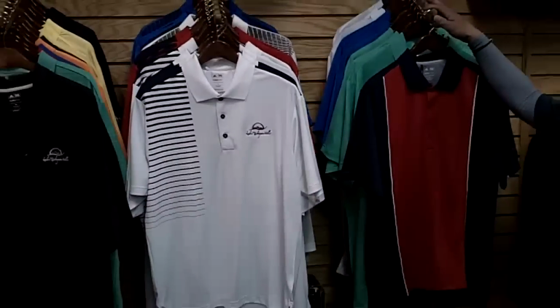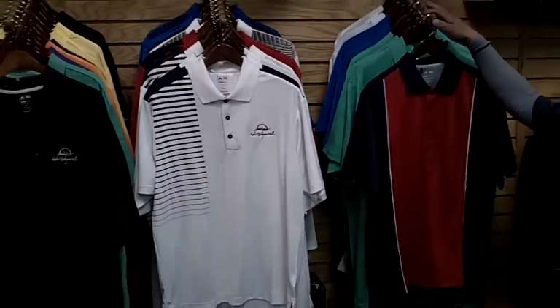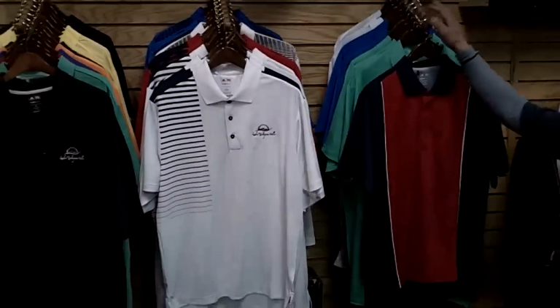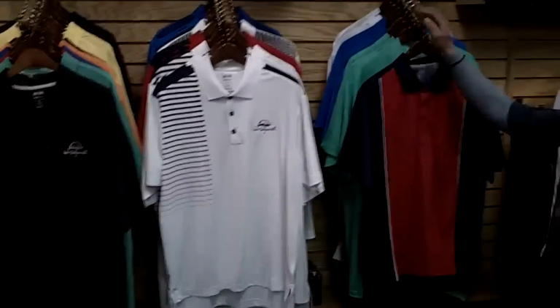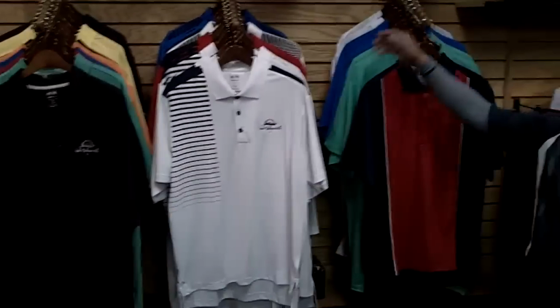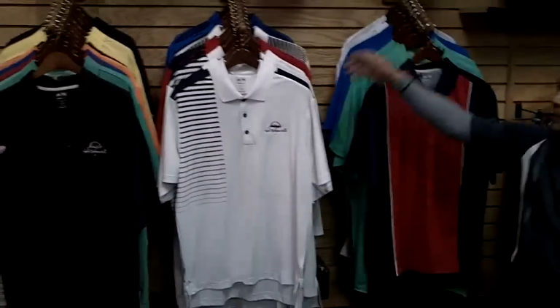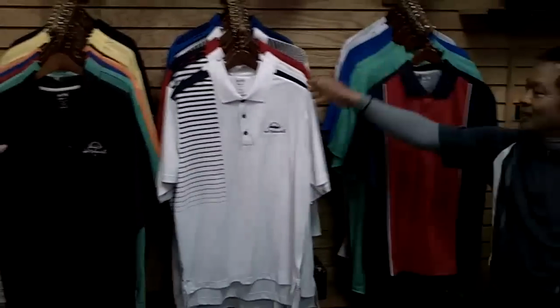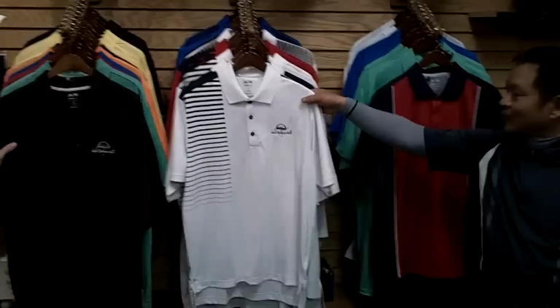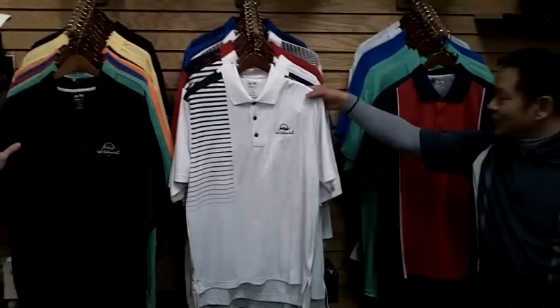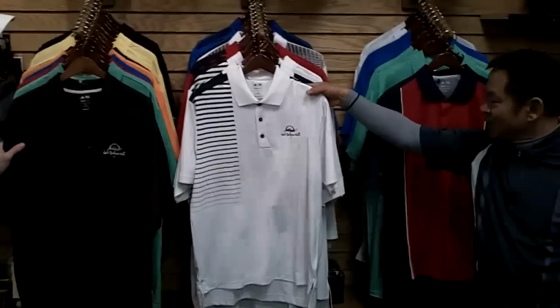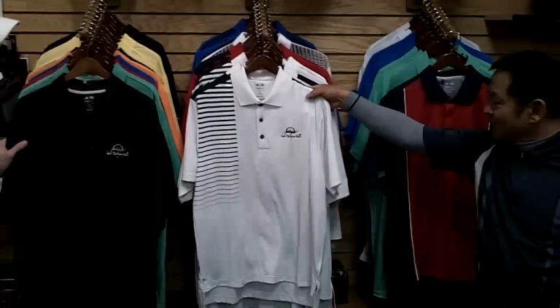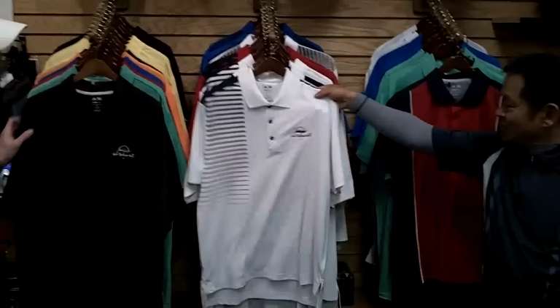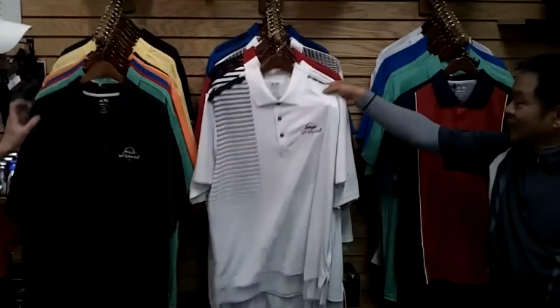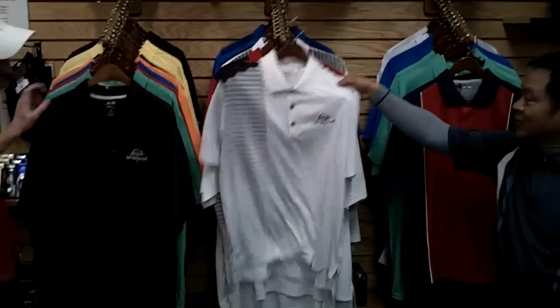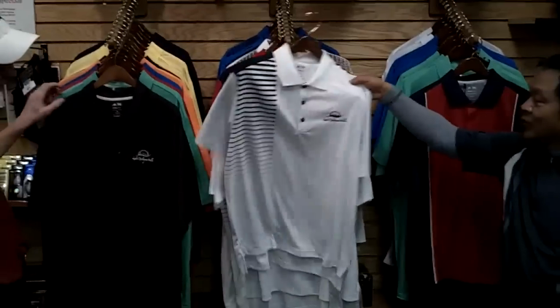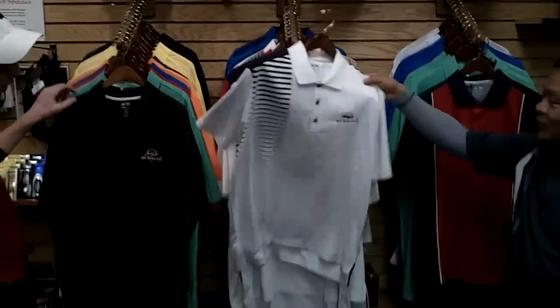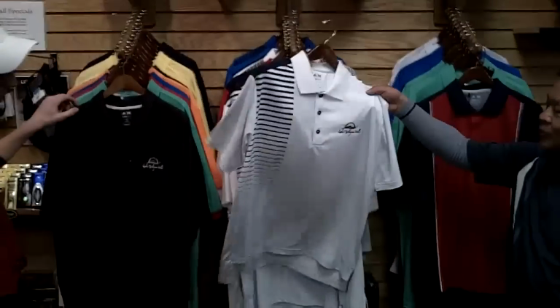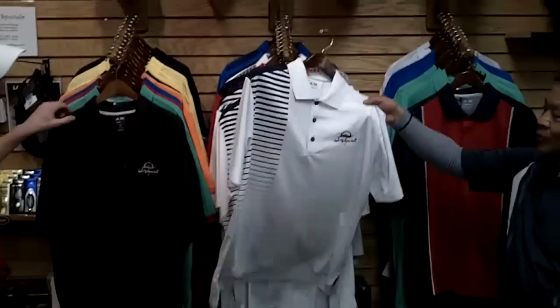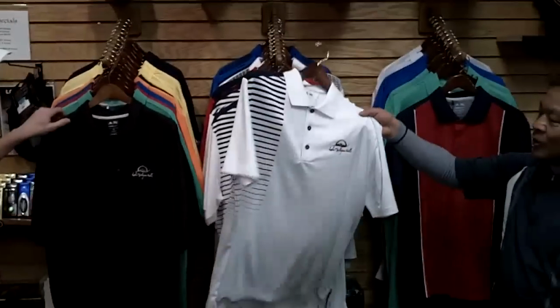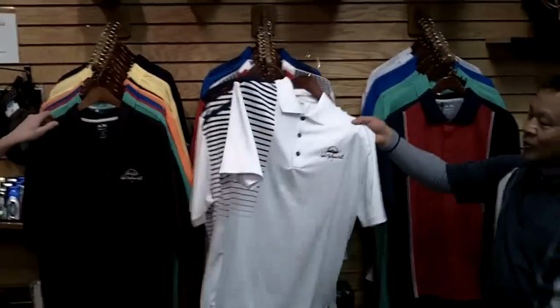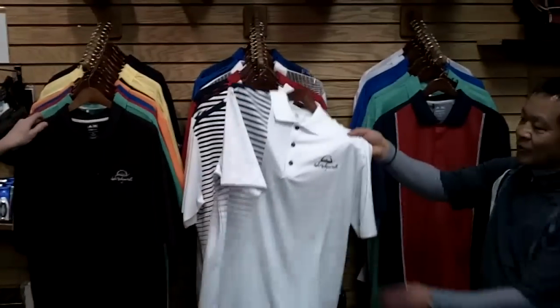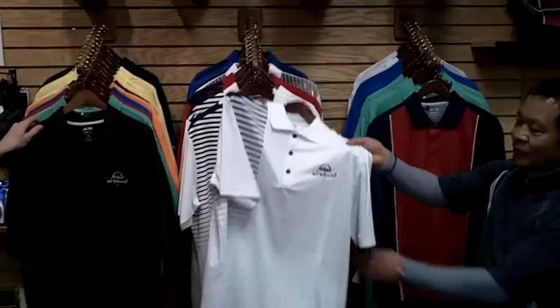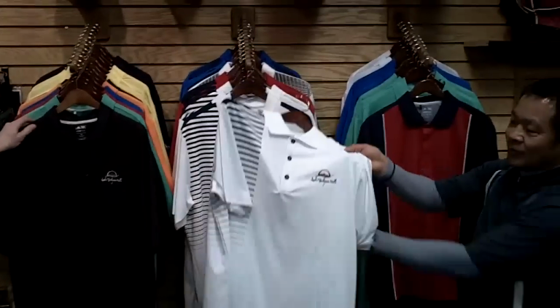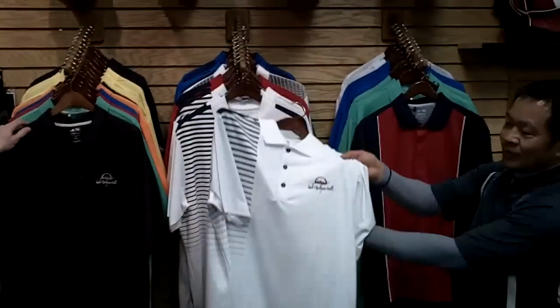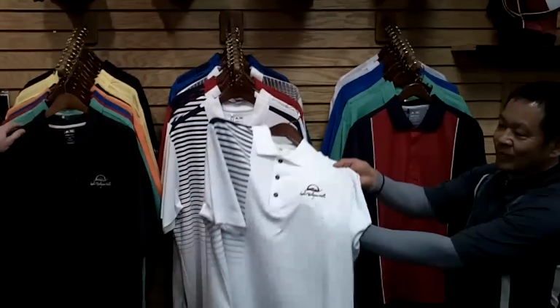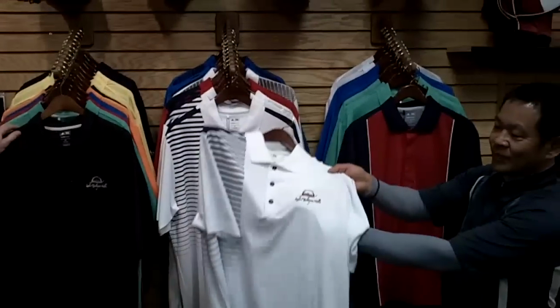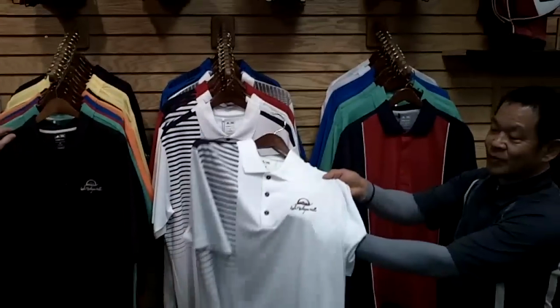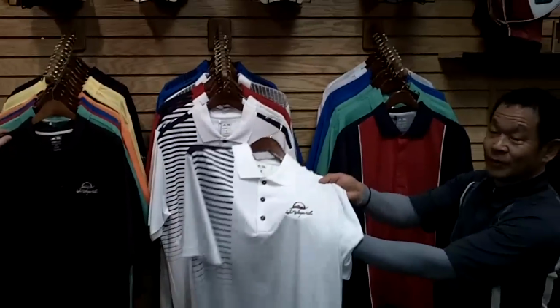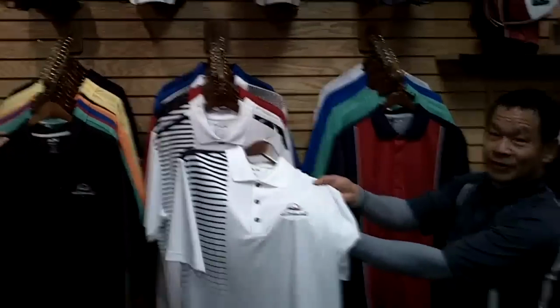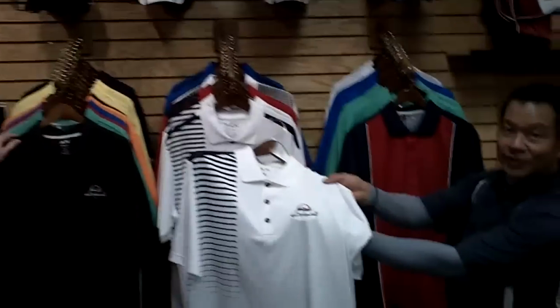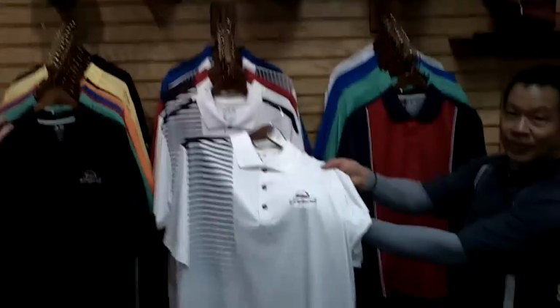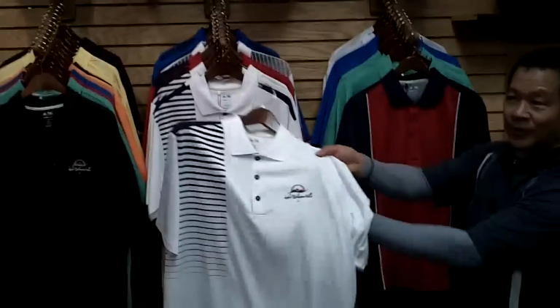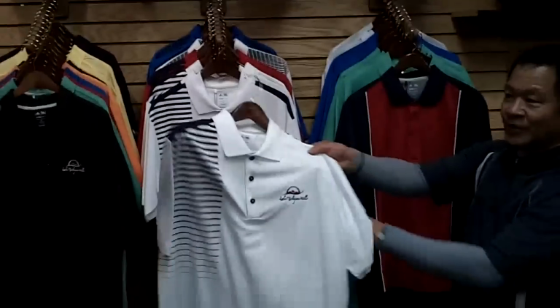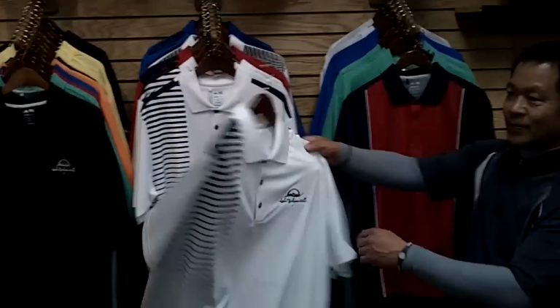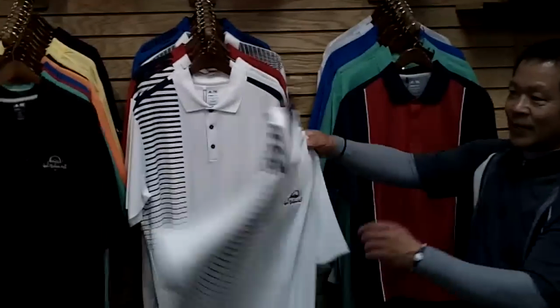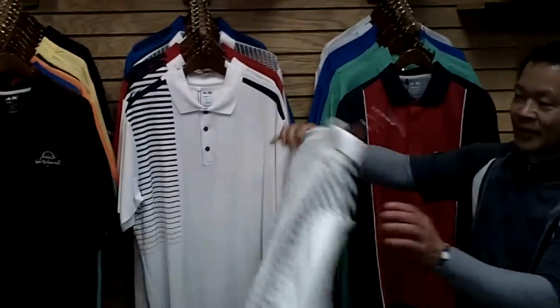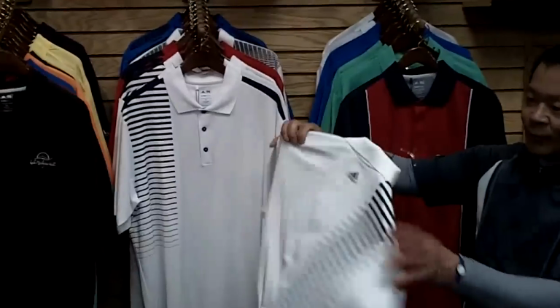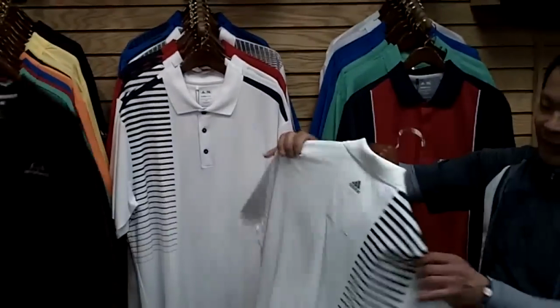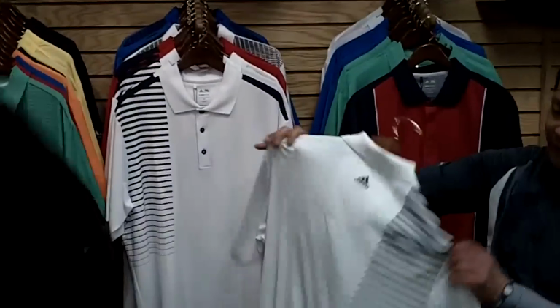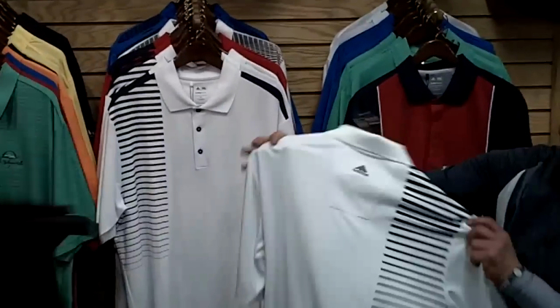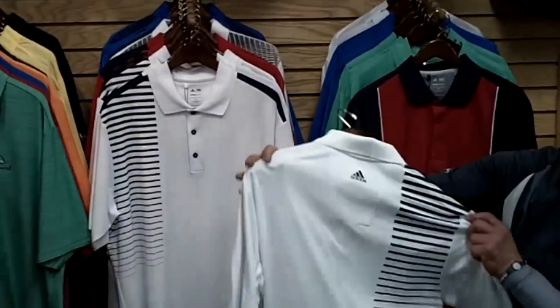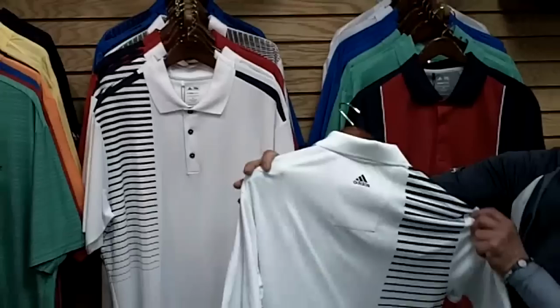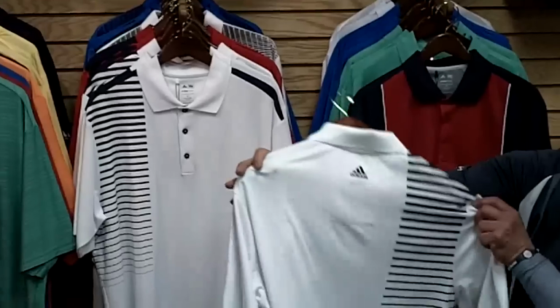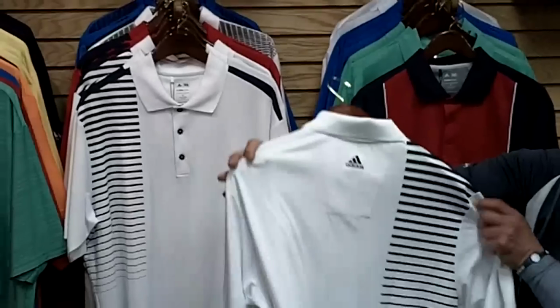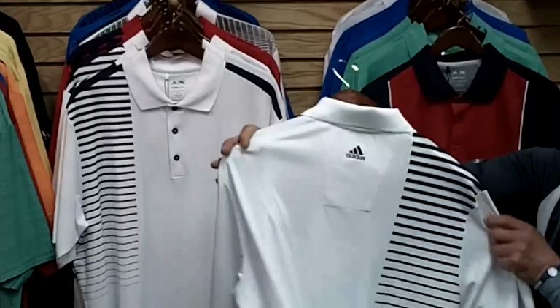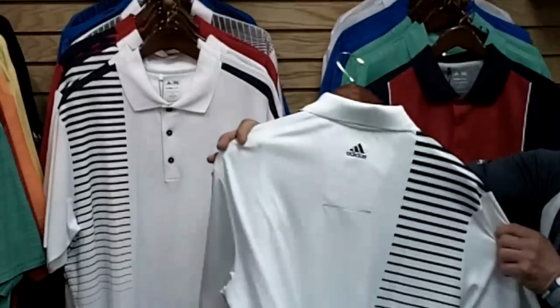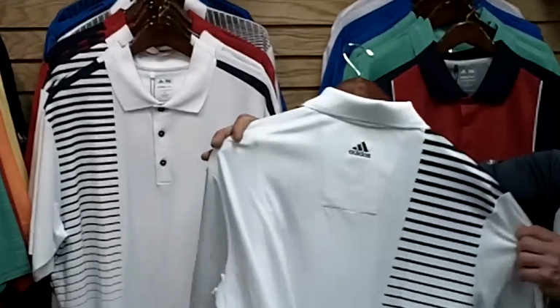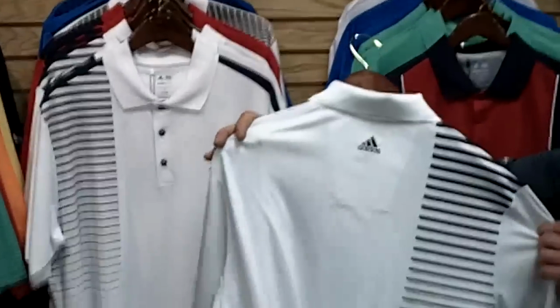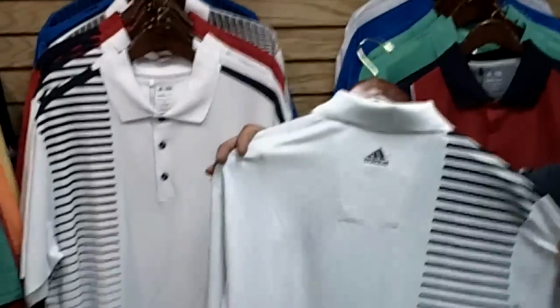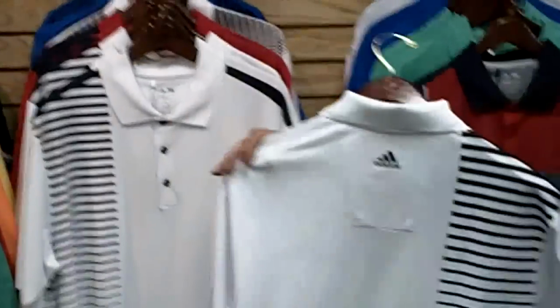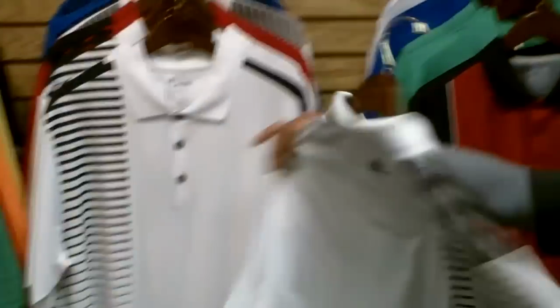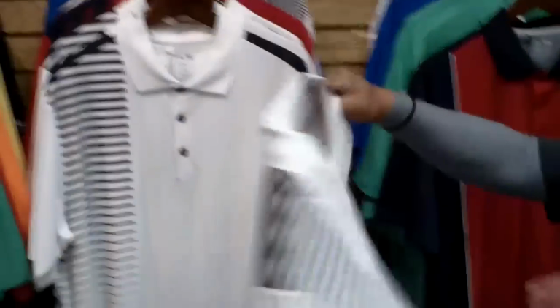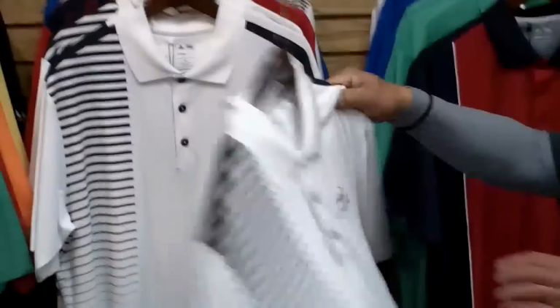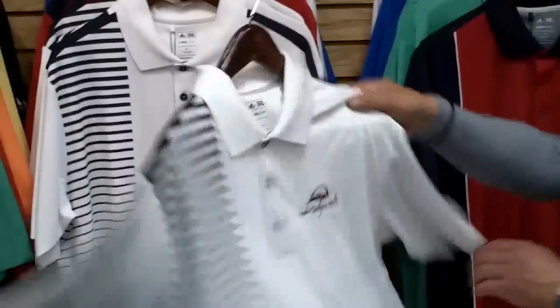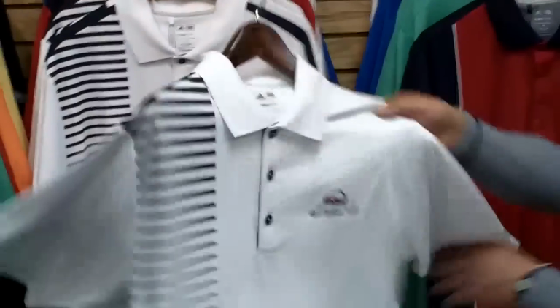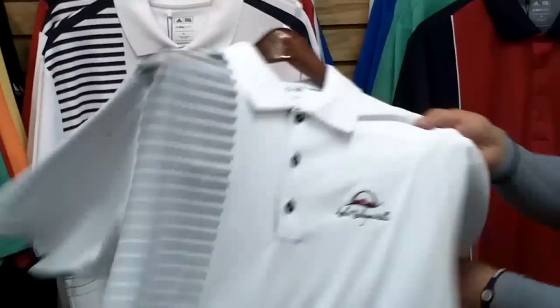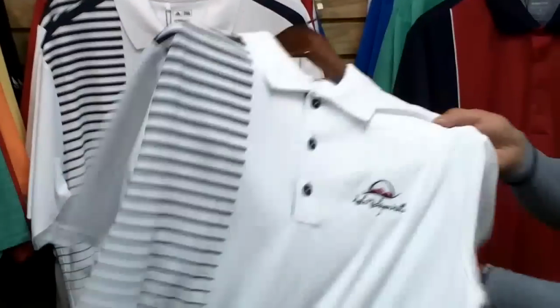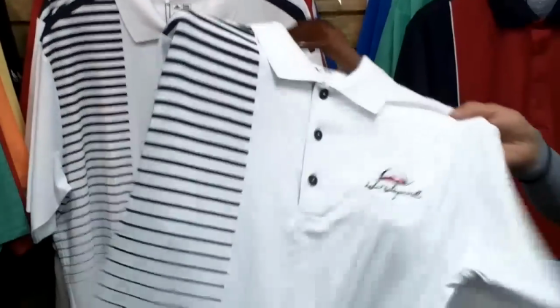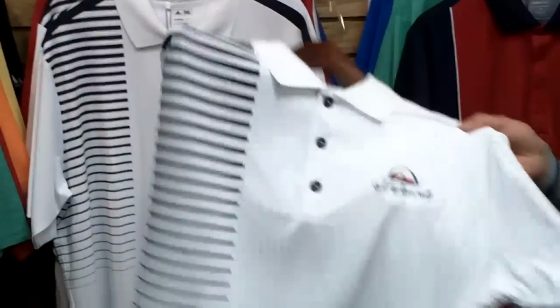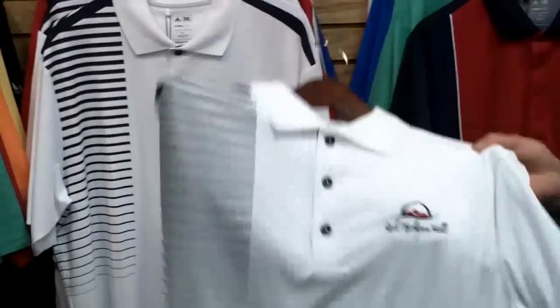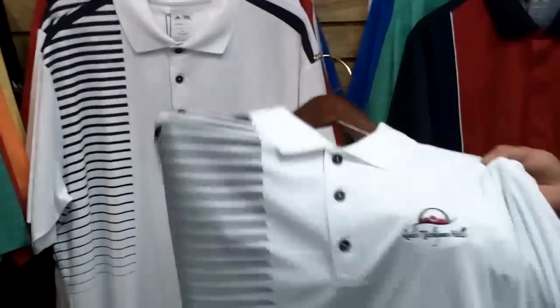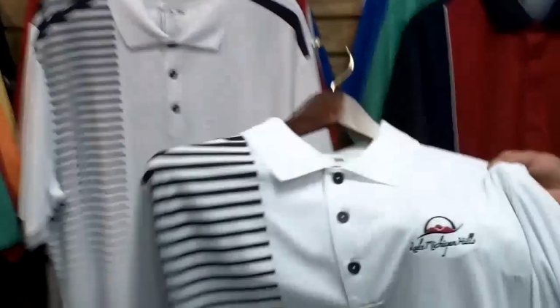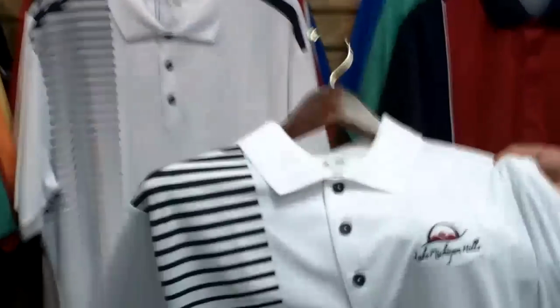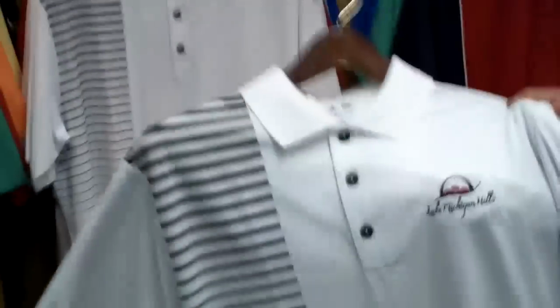Here's our Adidas collection, Nick. I think the guys will really like this one, especially with our new logo. This one looks sharp on this black and white shirt — the design is on the back, and here's our logo.